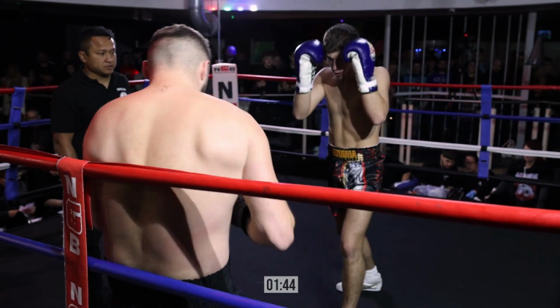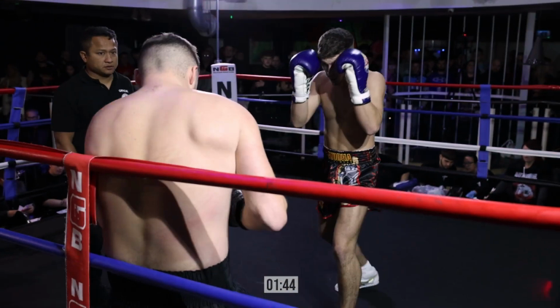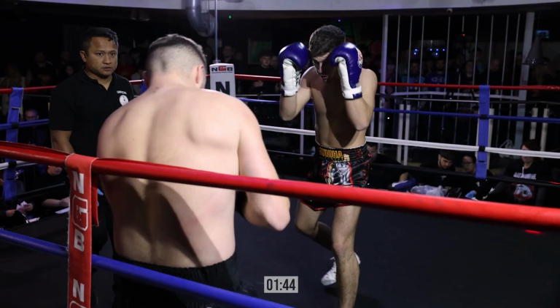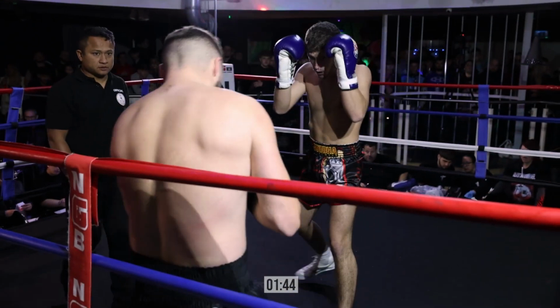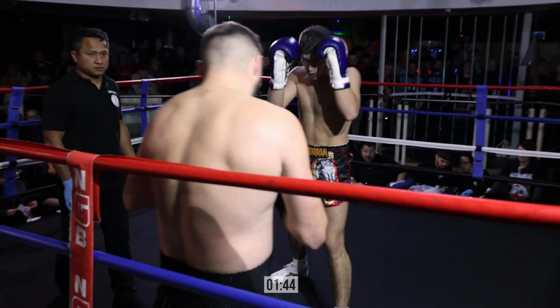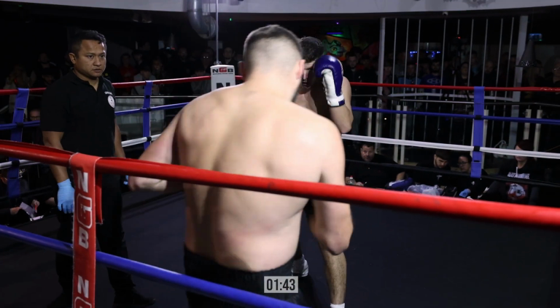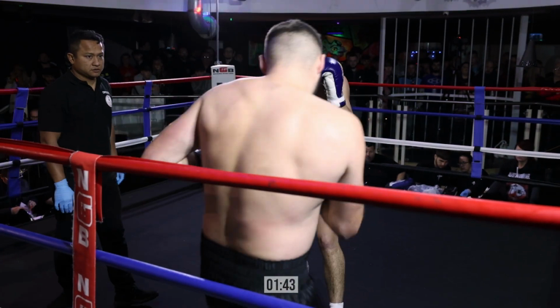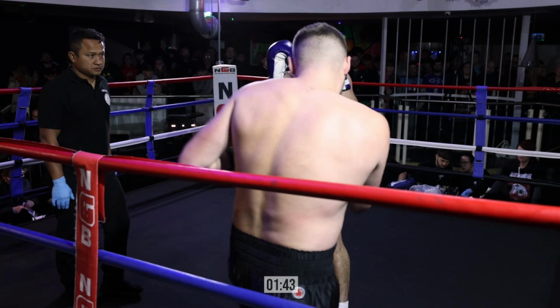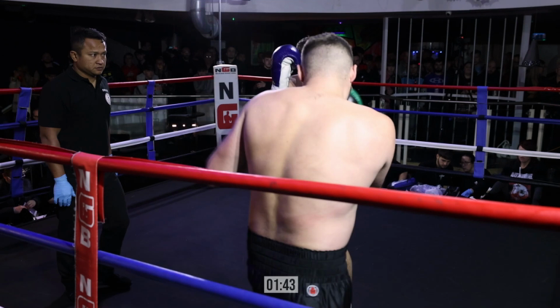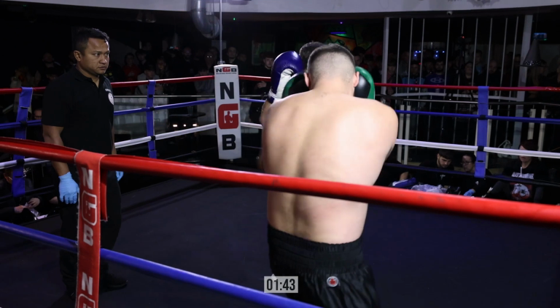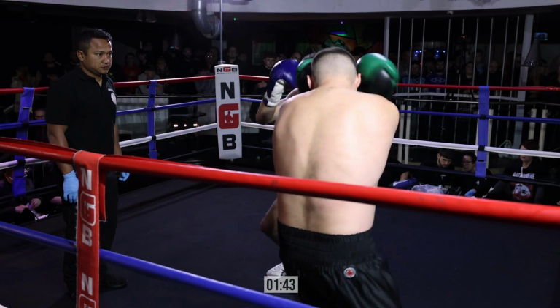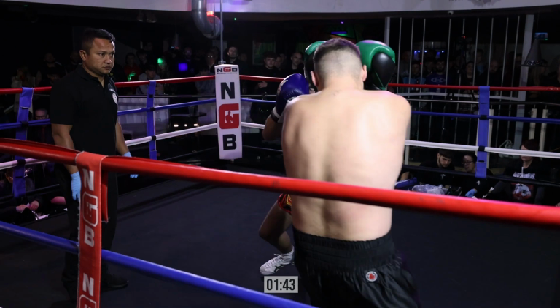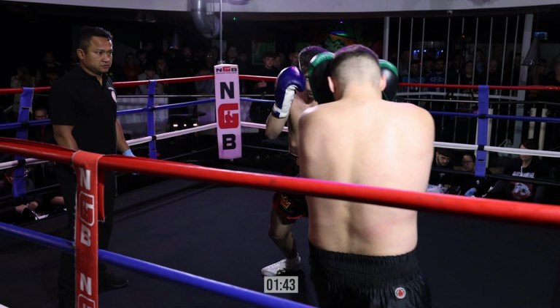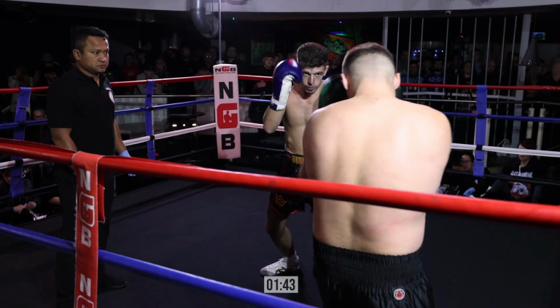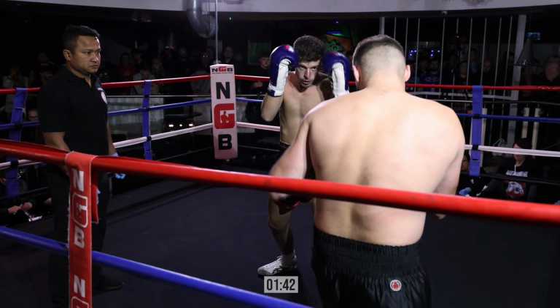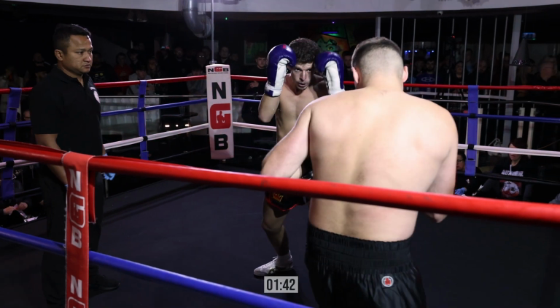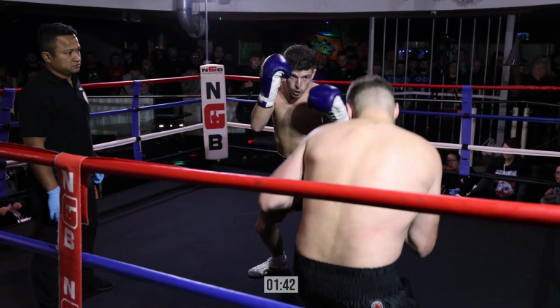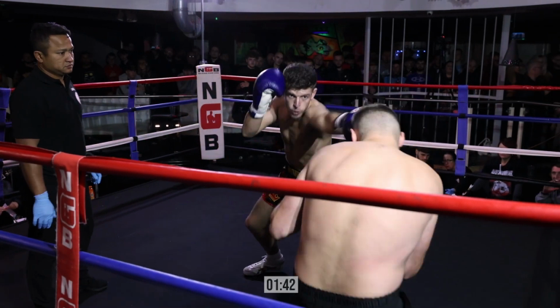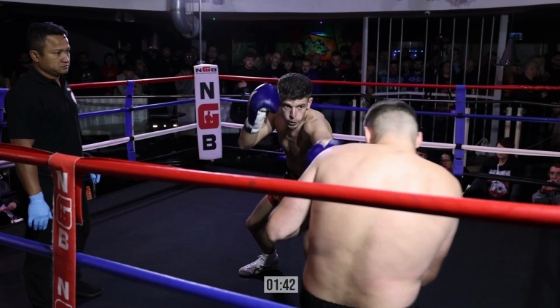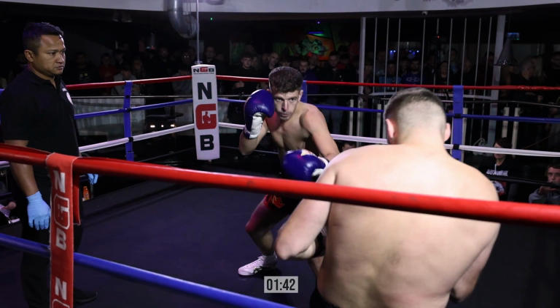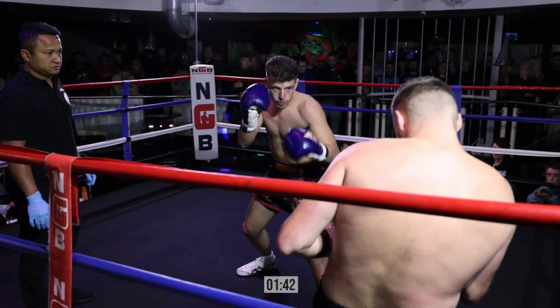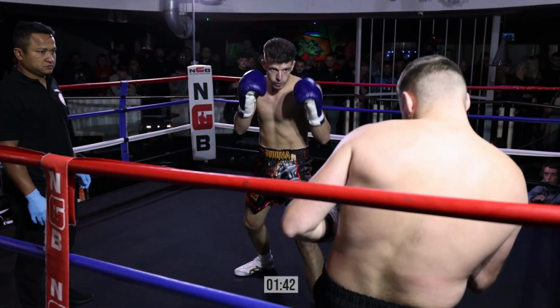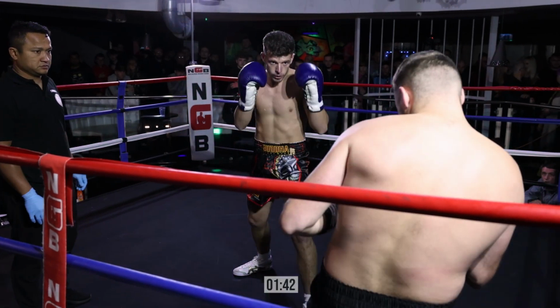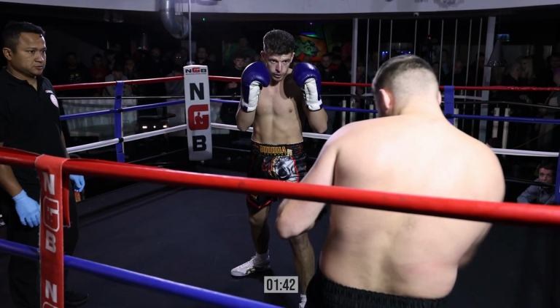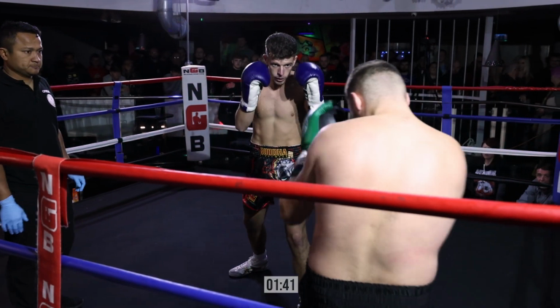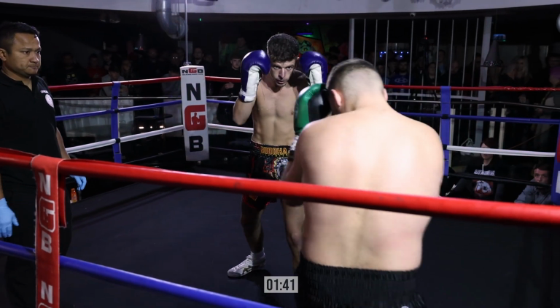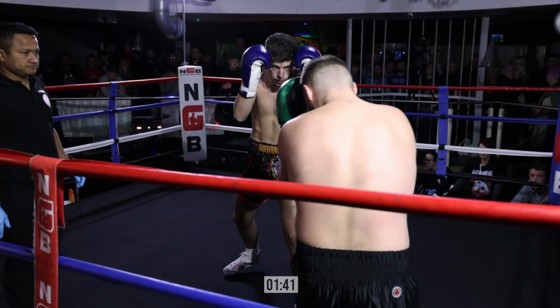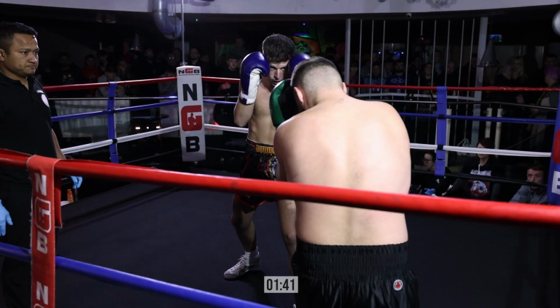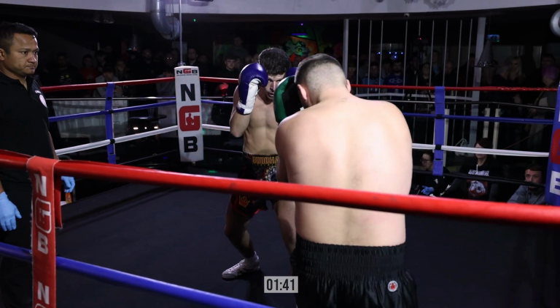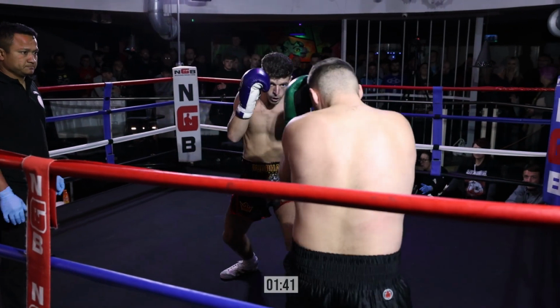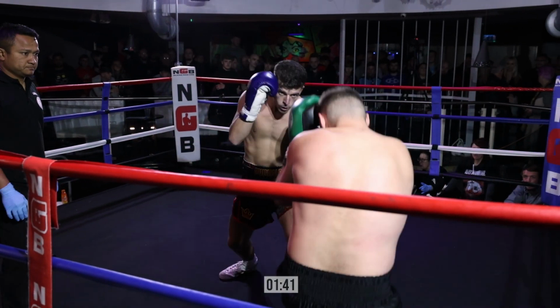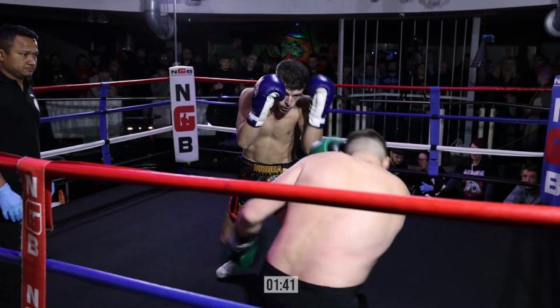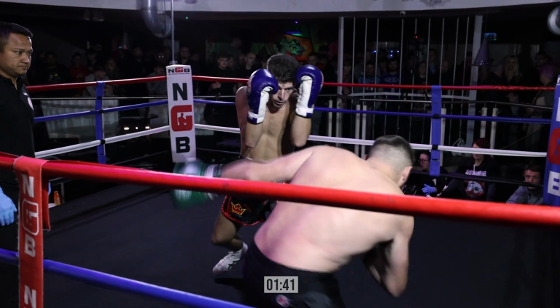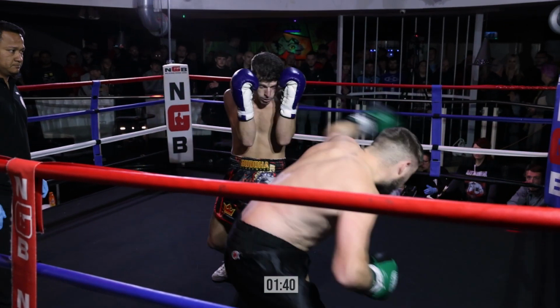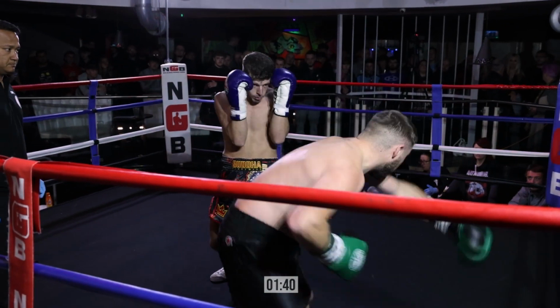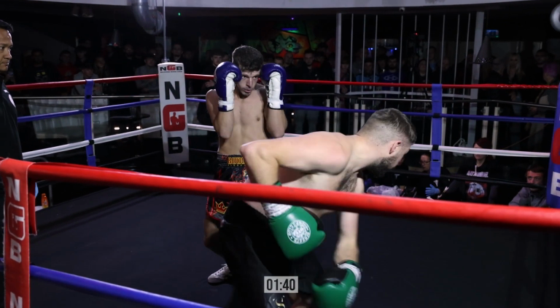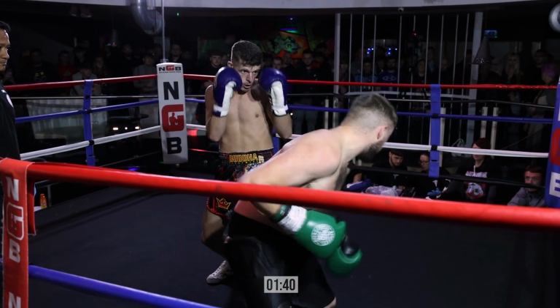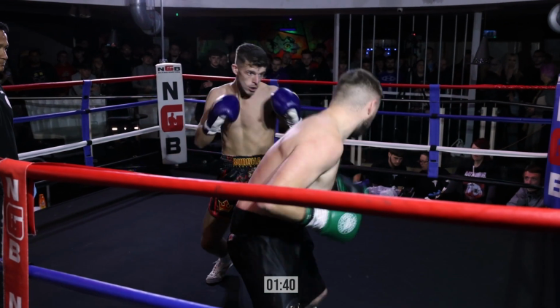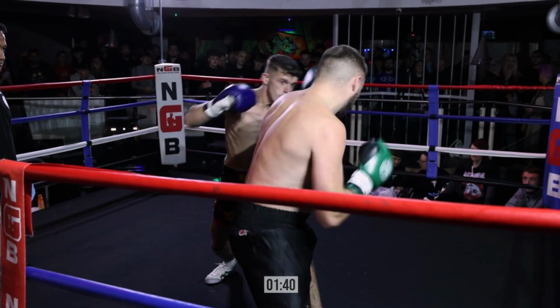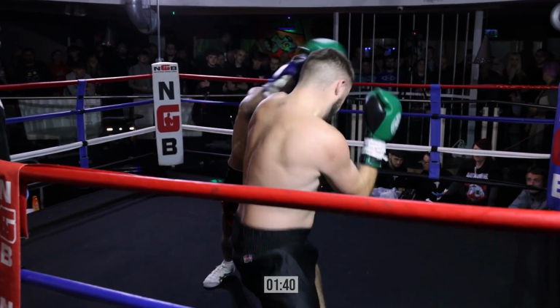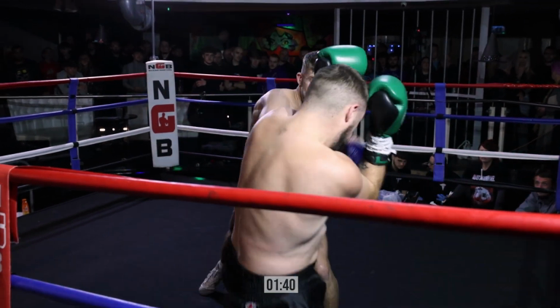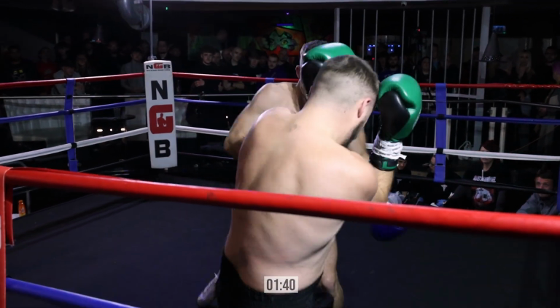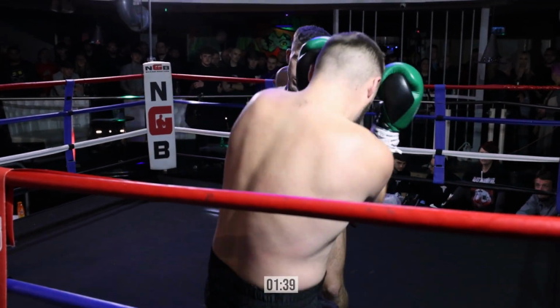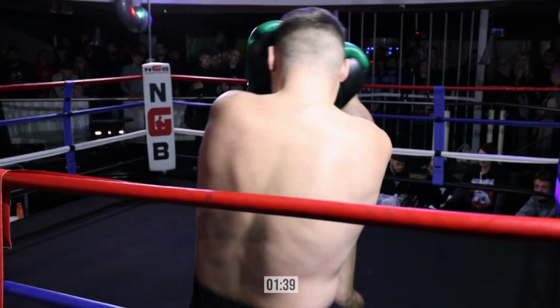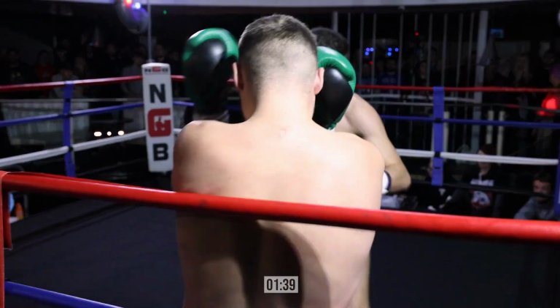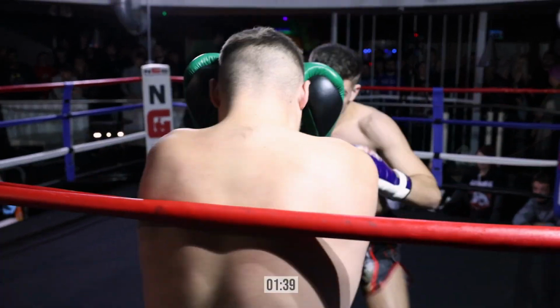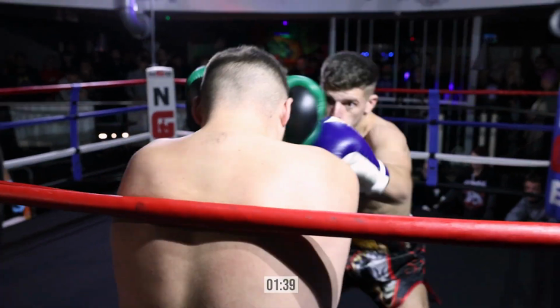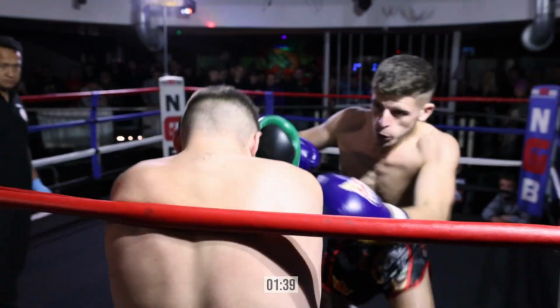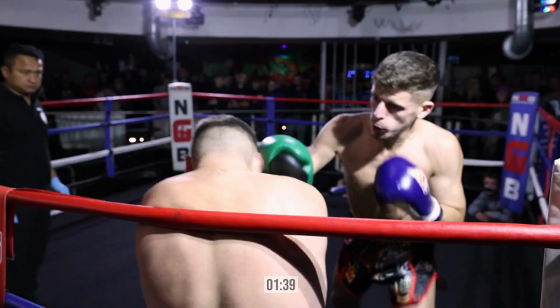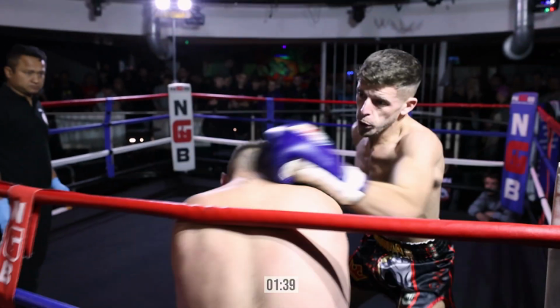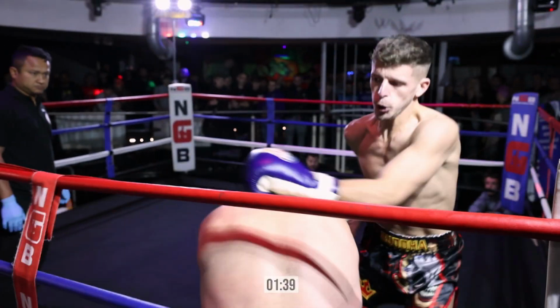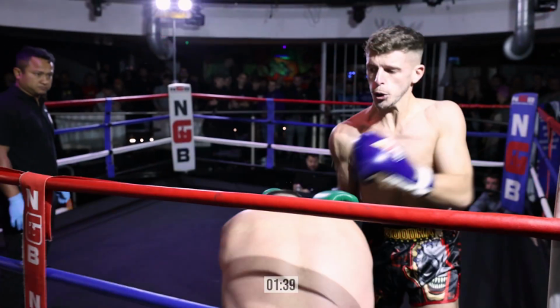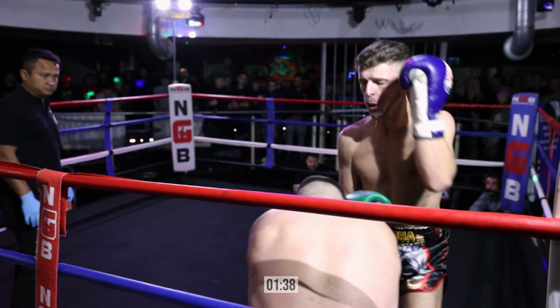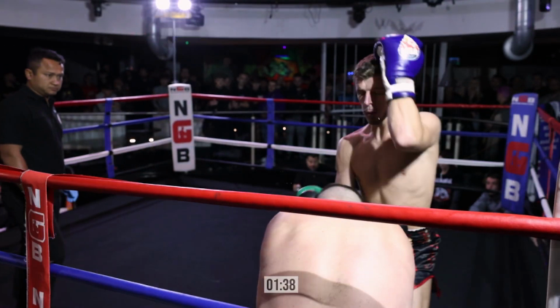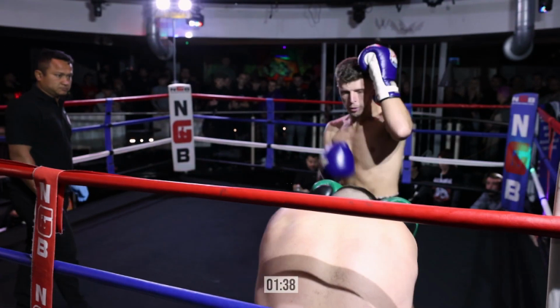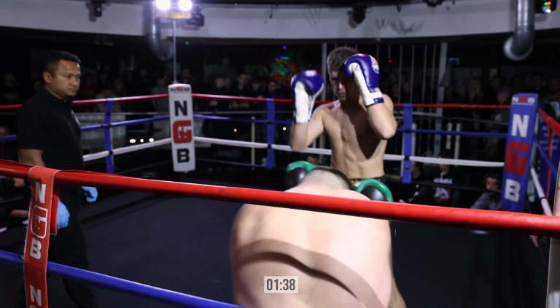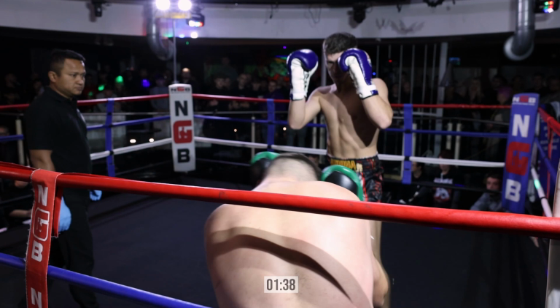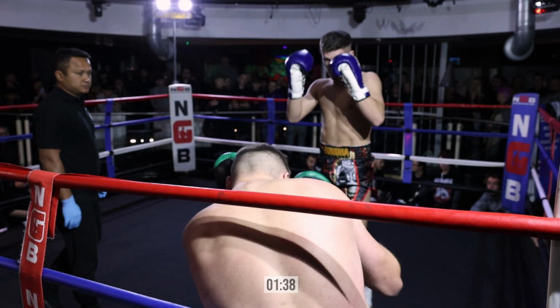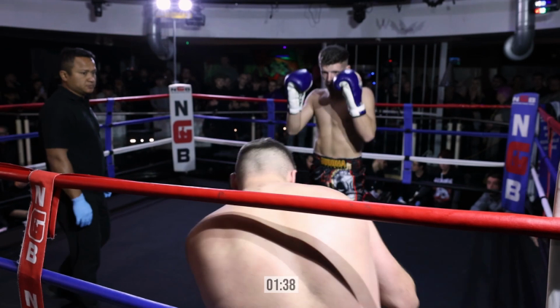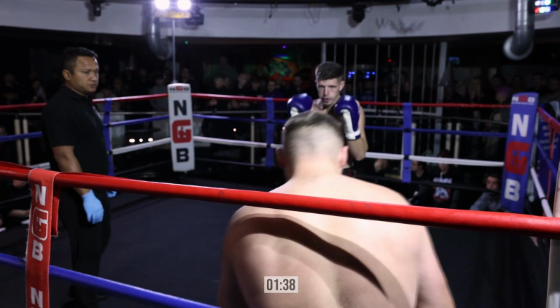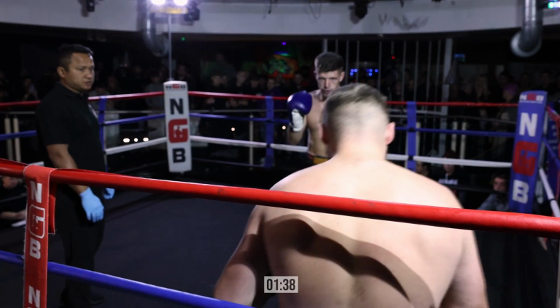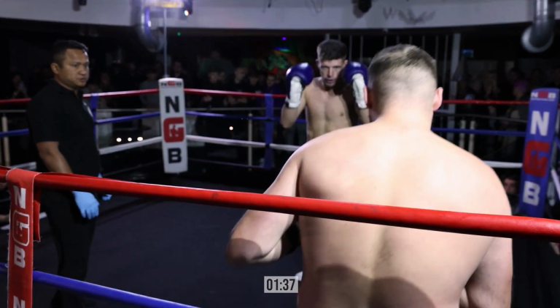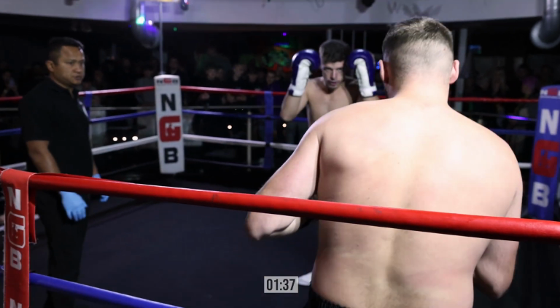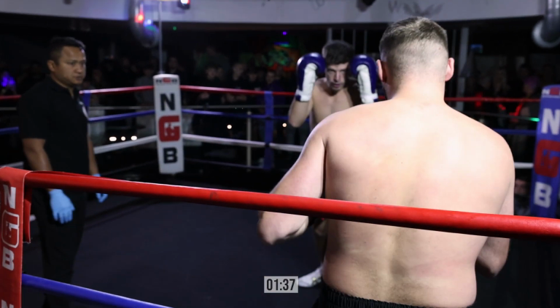Lewis has got his hands up, lovely. He's using his reach — and he's out, stepping back out.